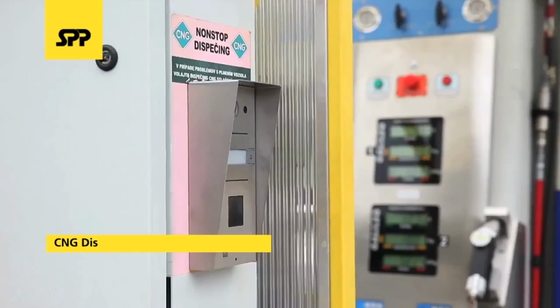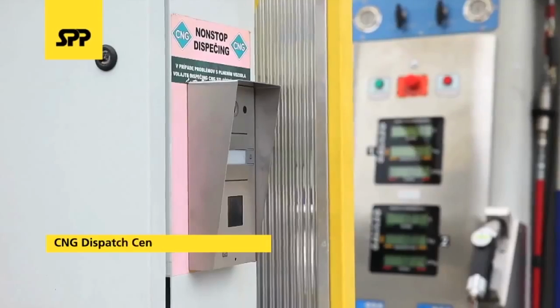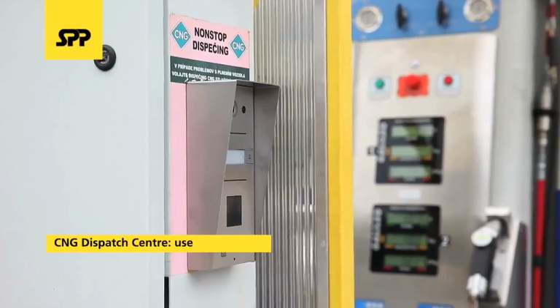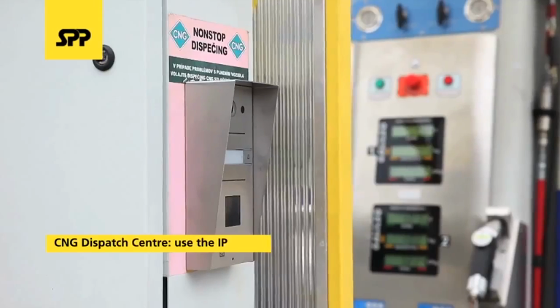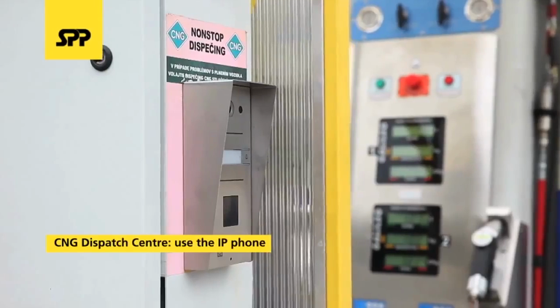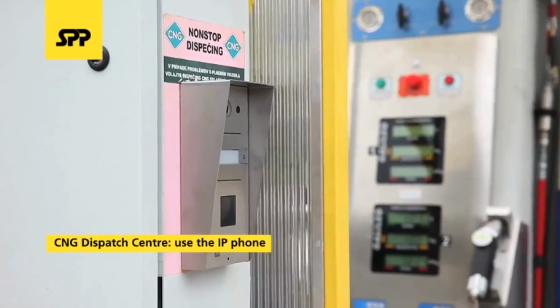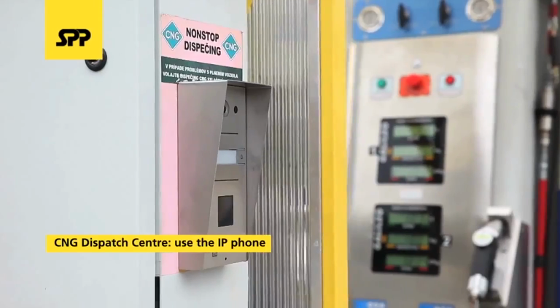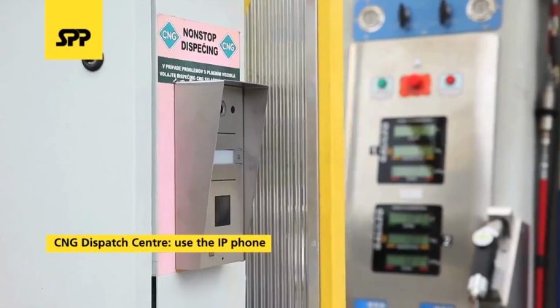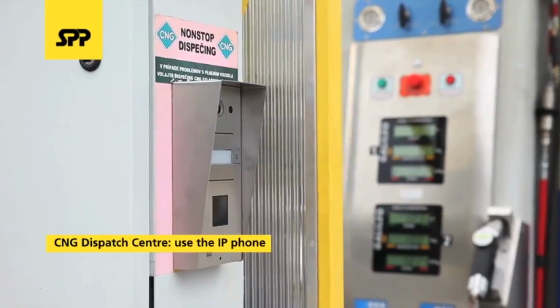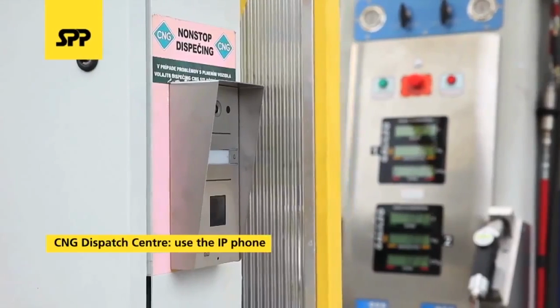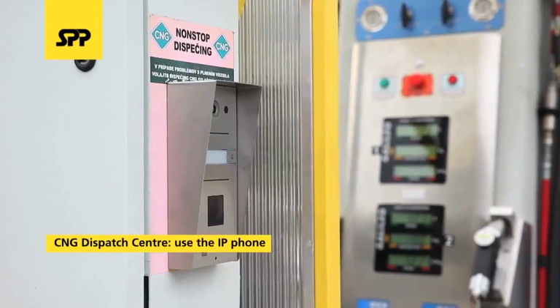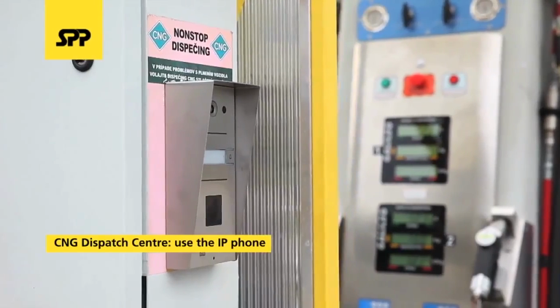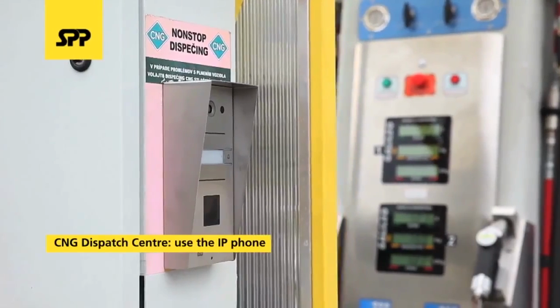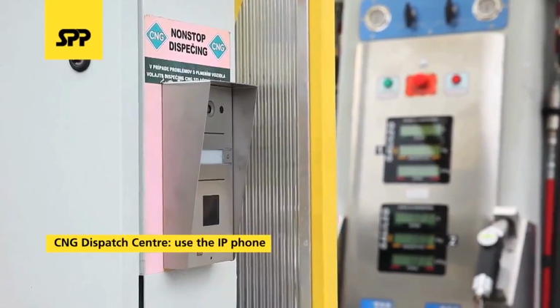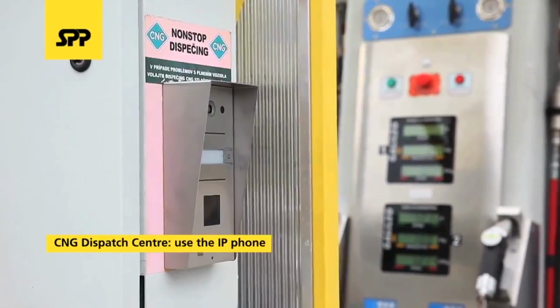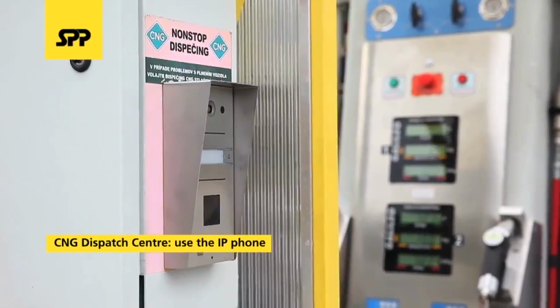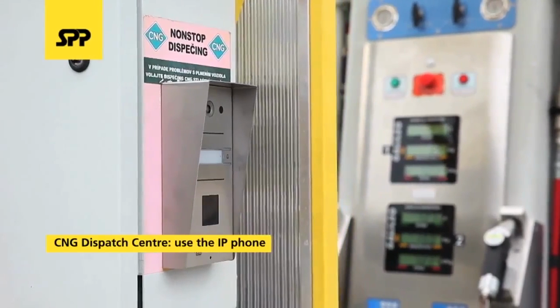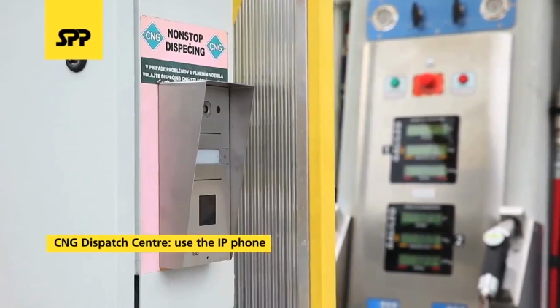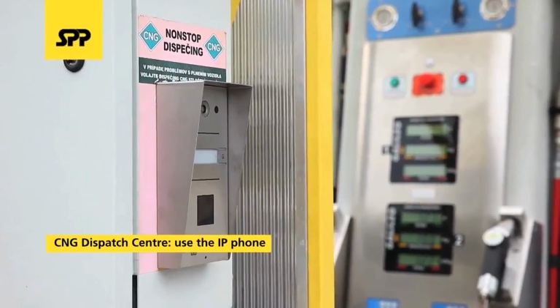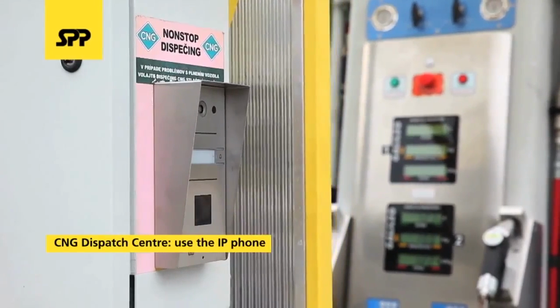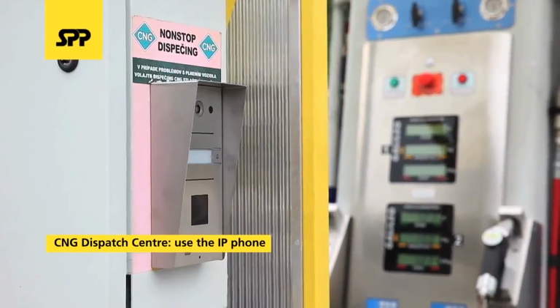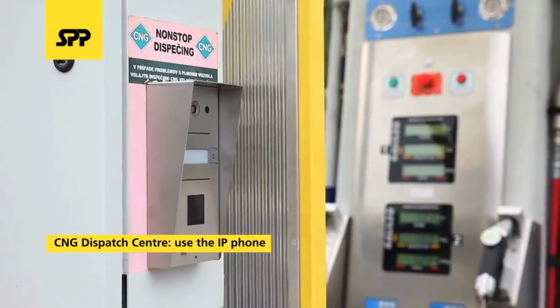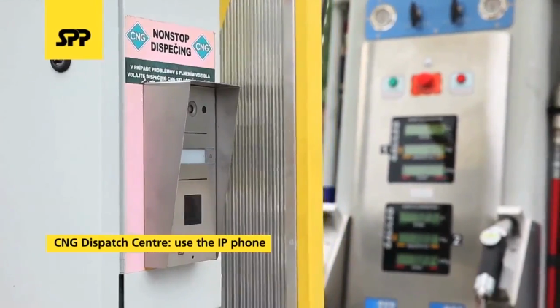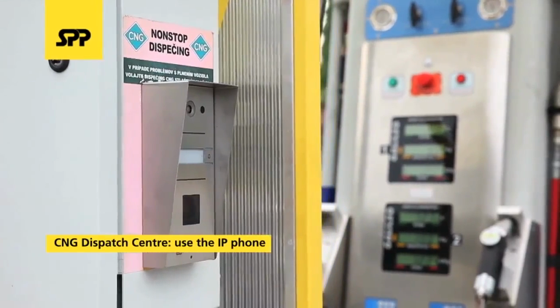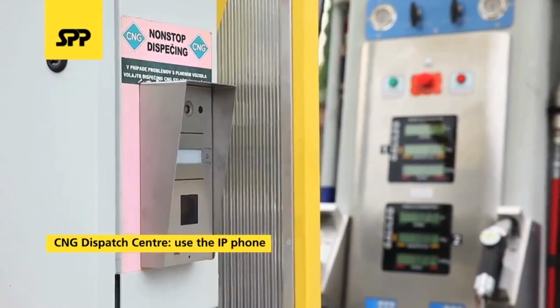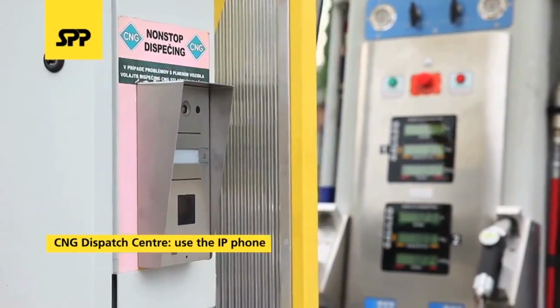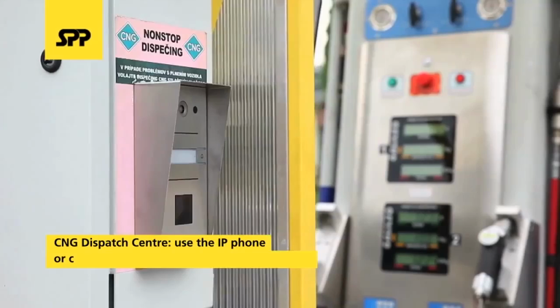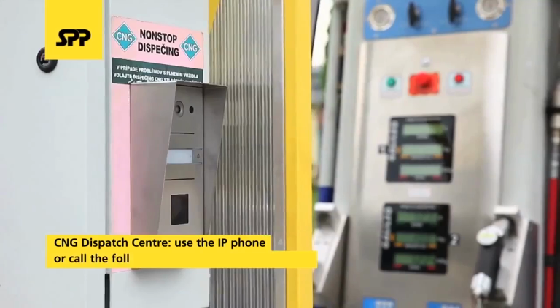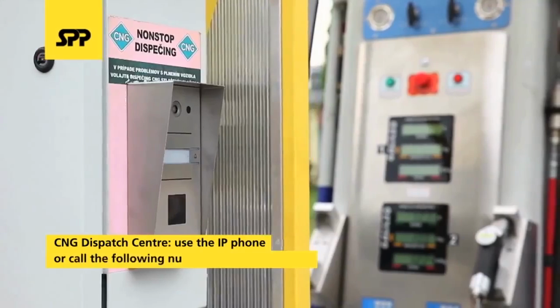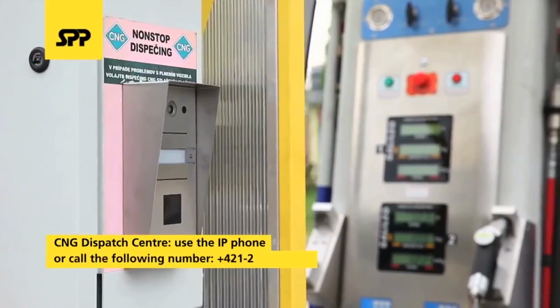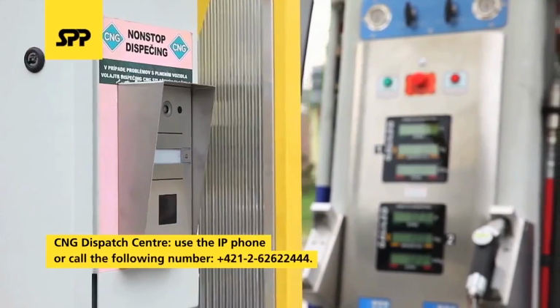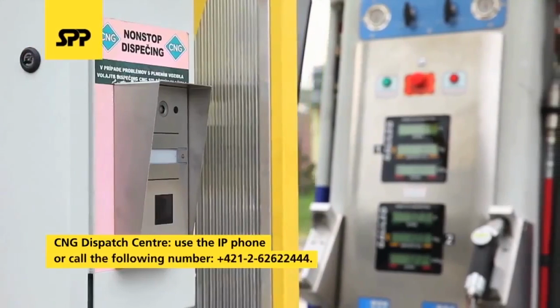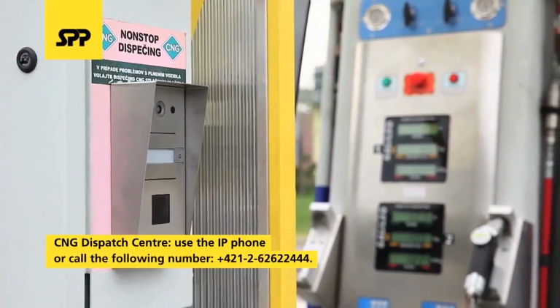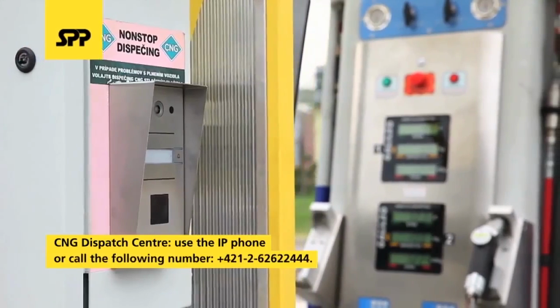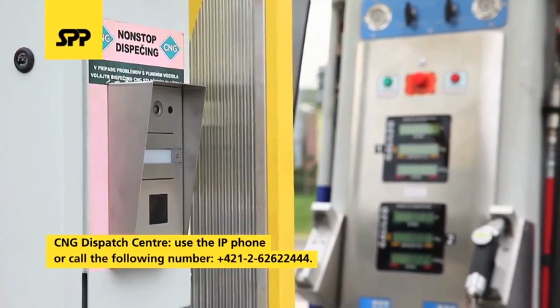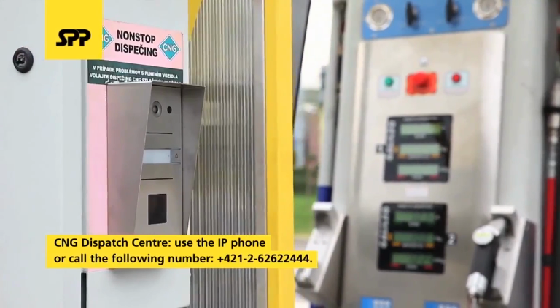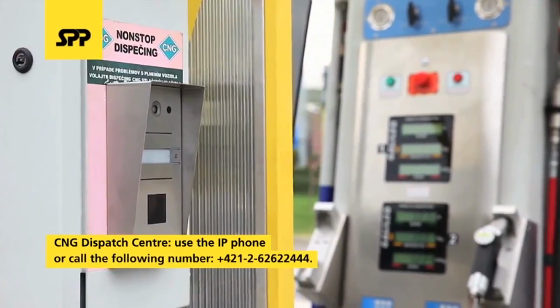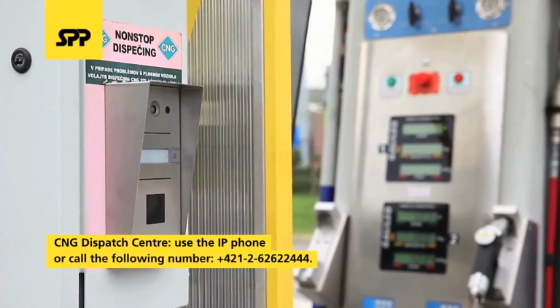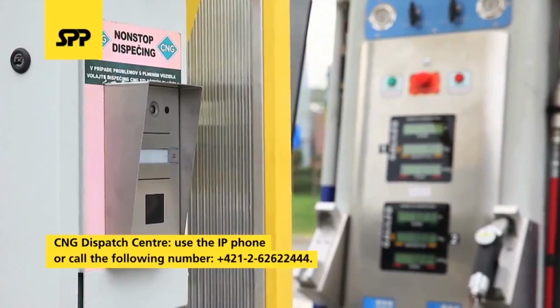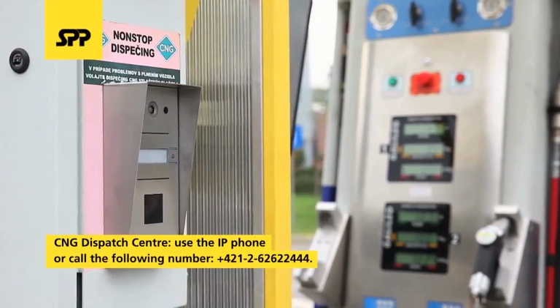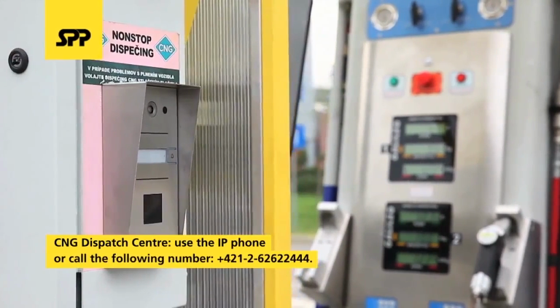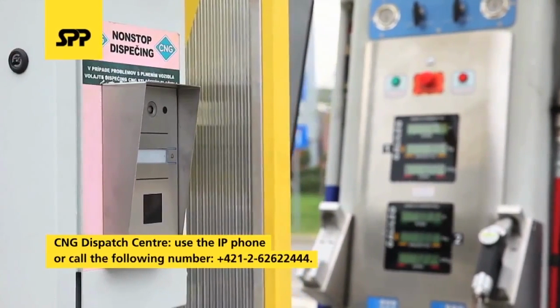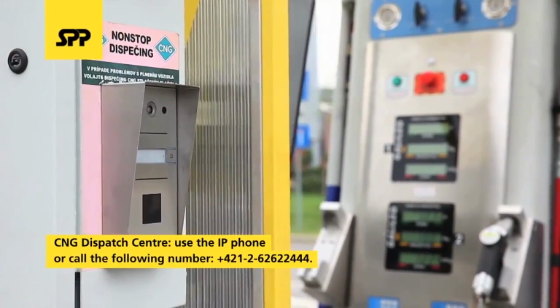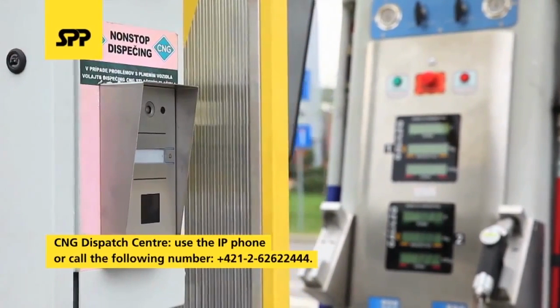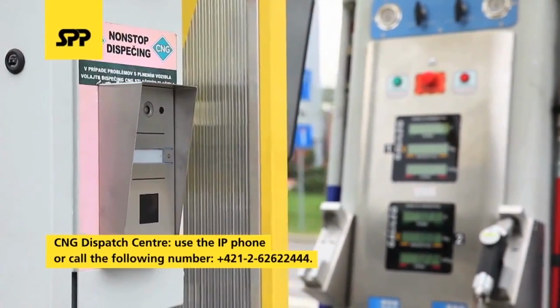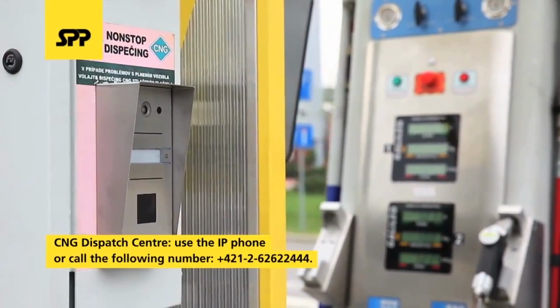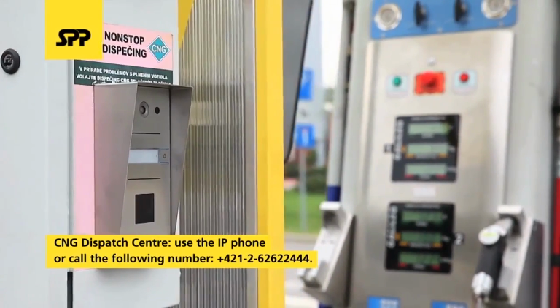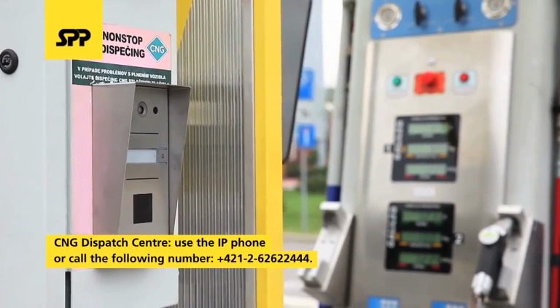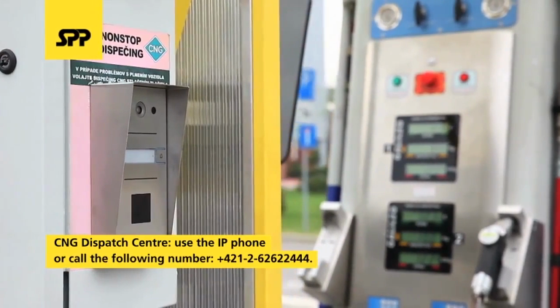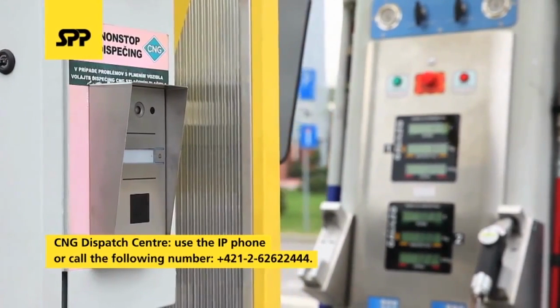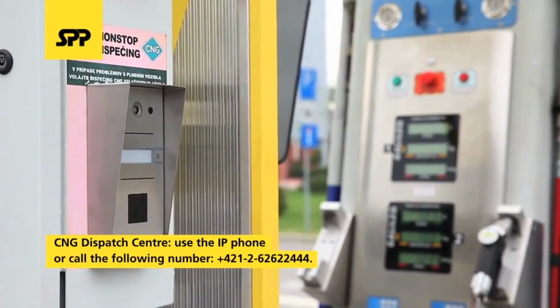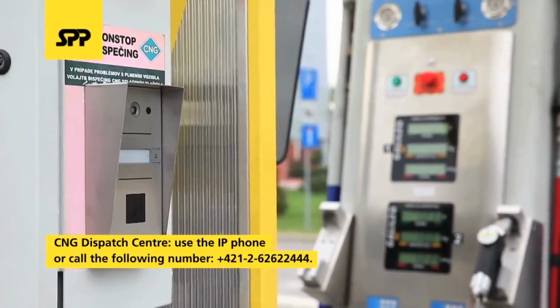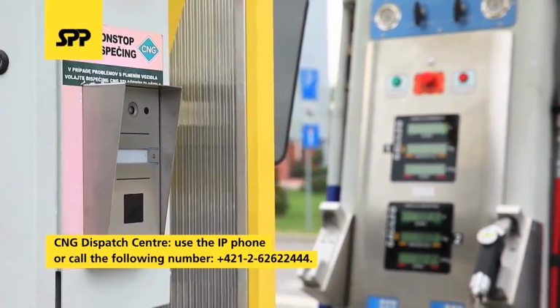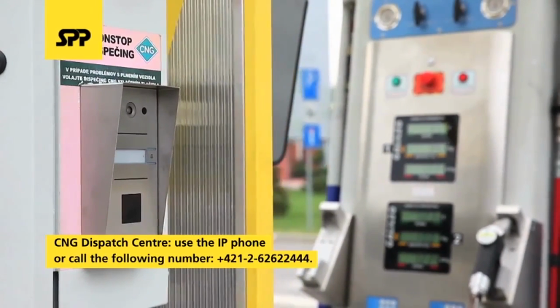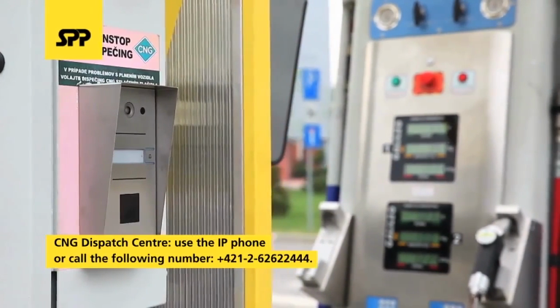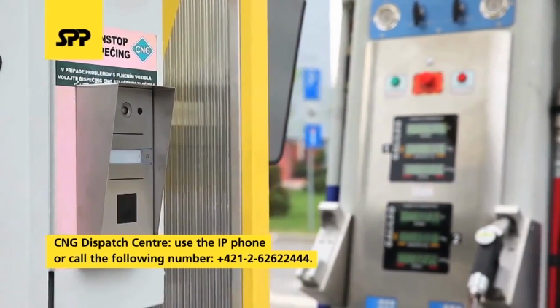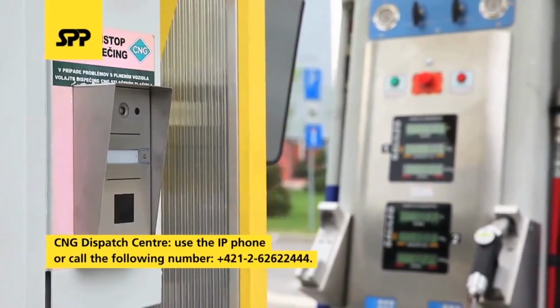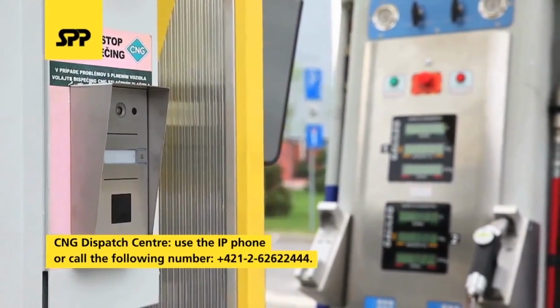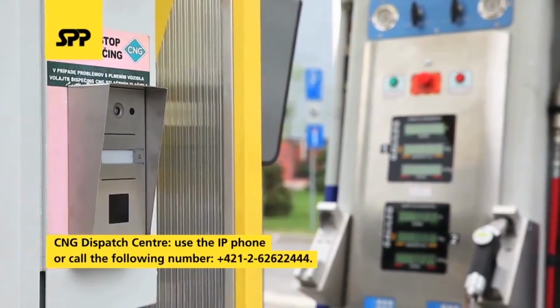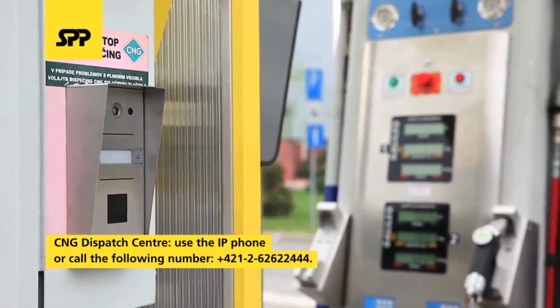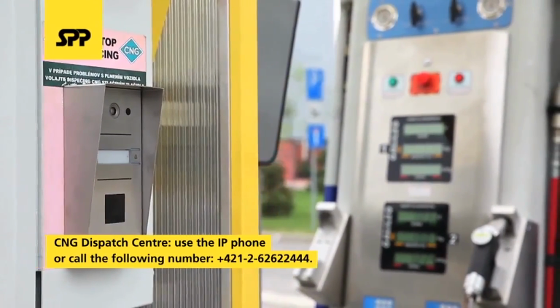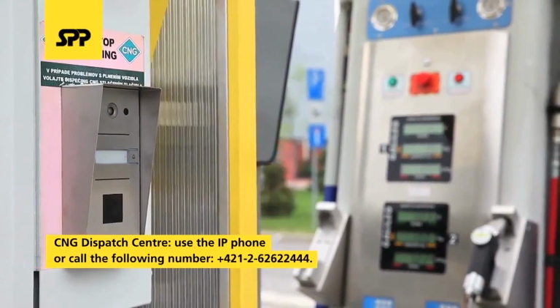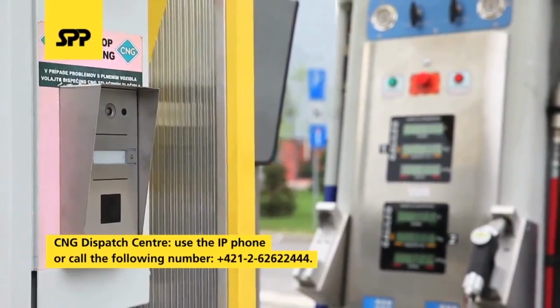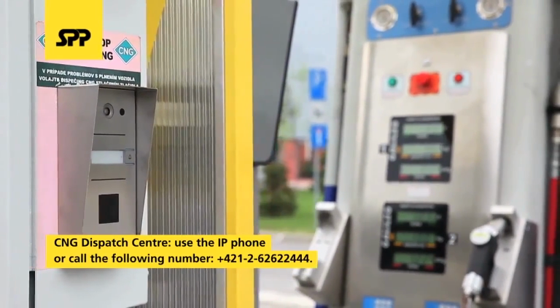If you have any difficulty filling your car with CNG, please contact the dispatch center using the IP phone or call the following number.